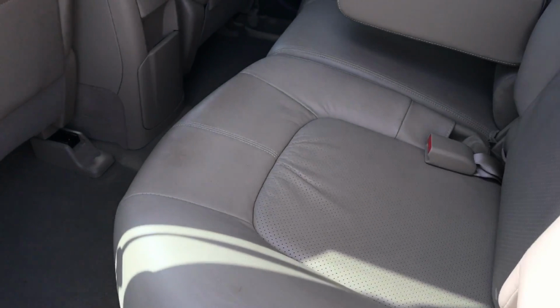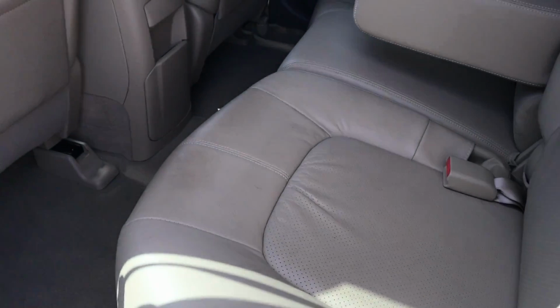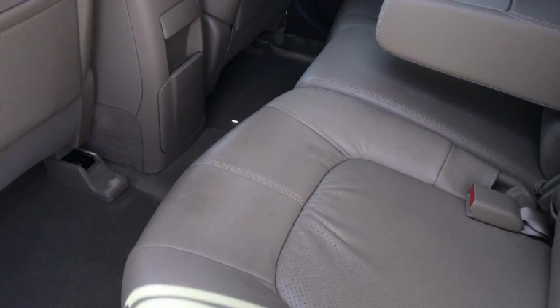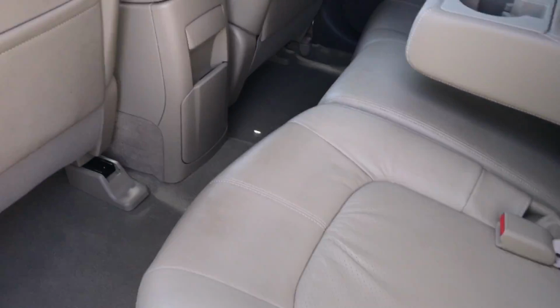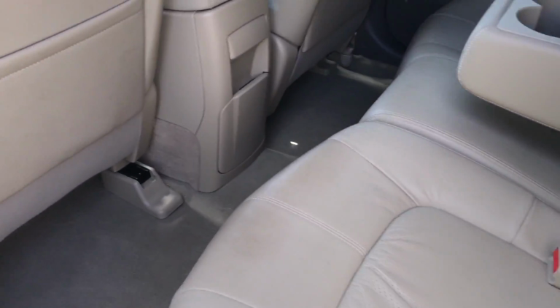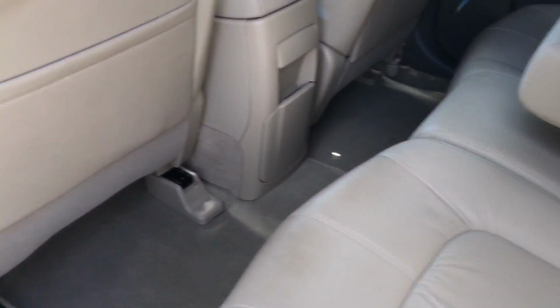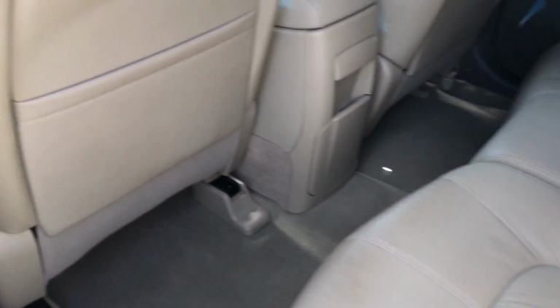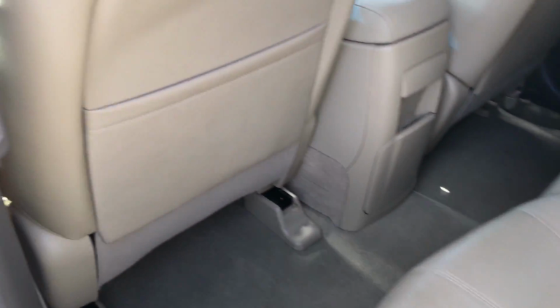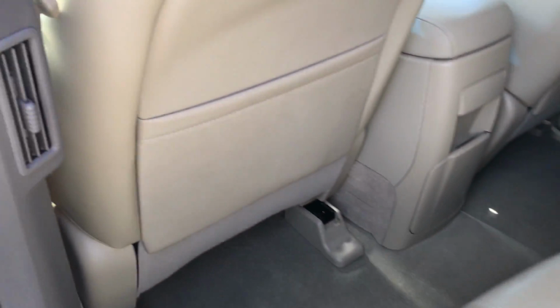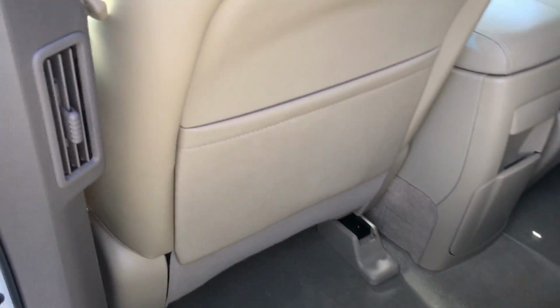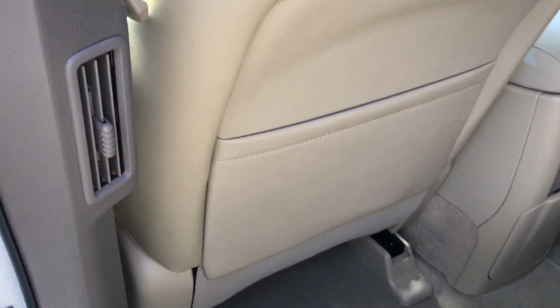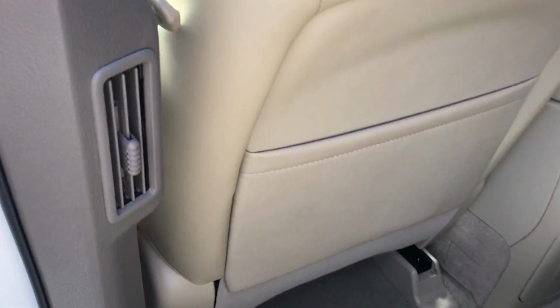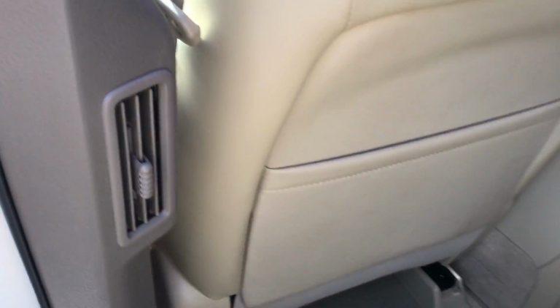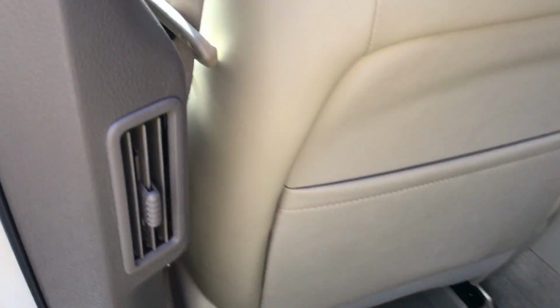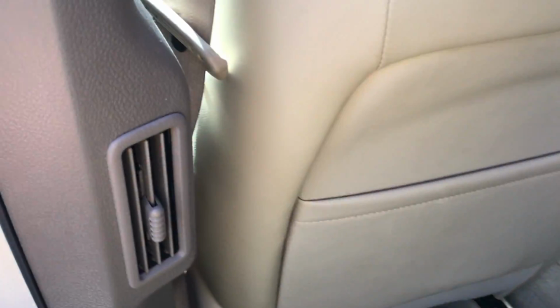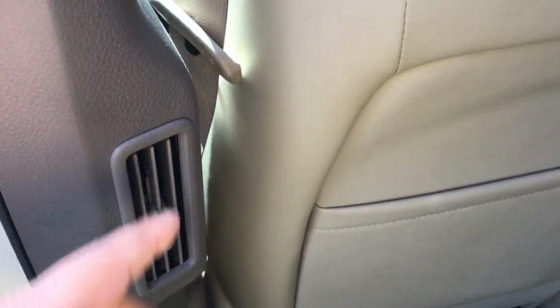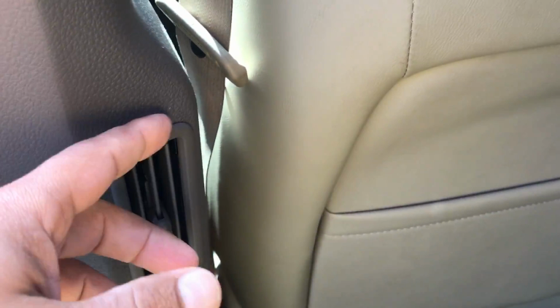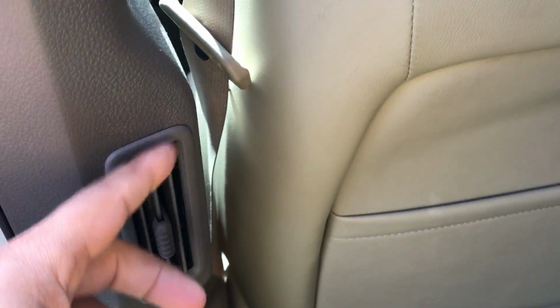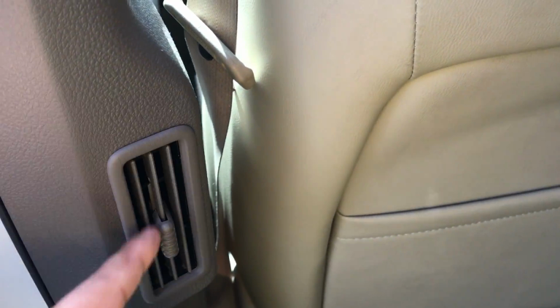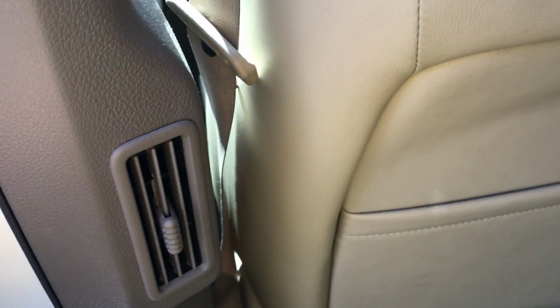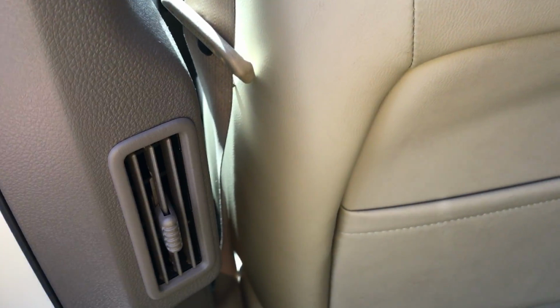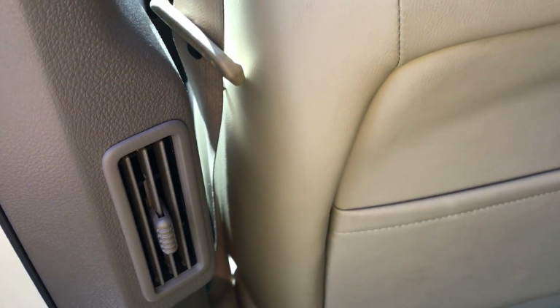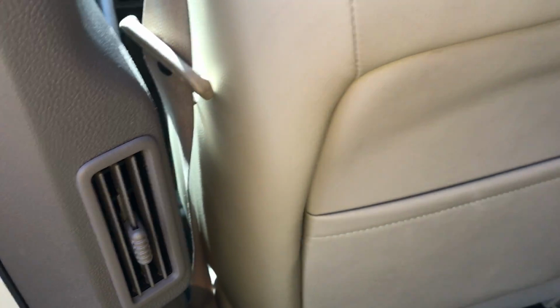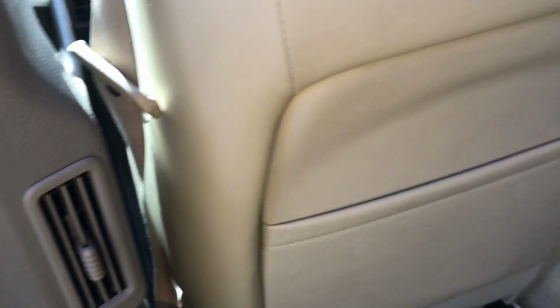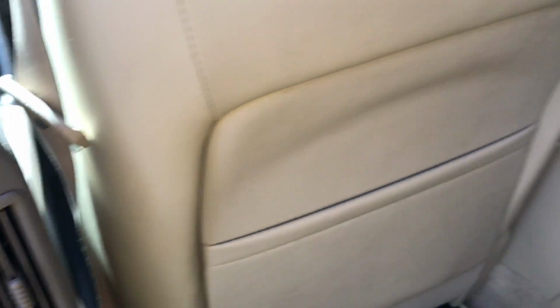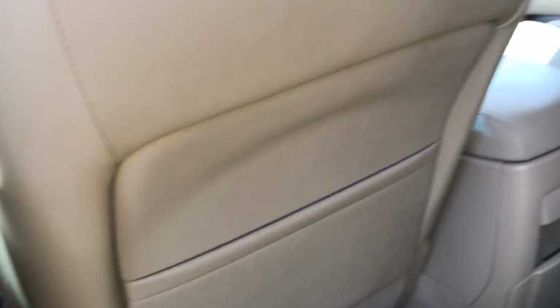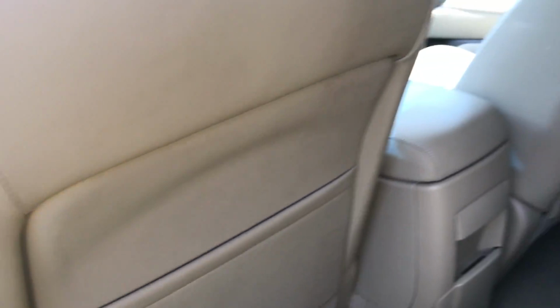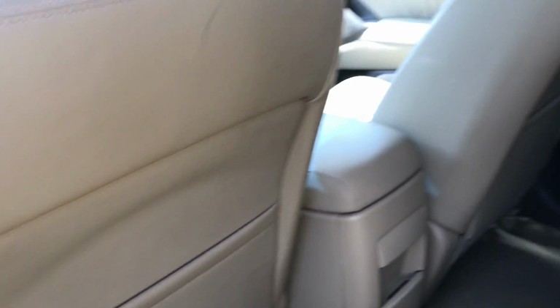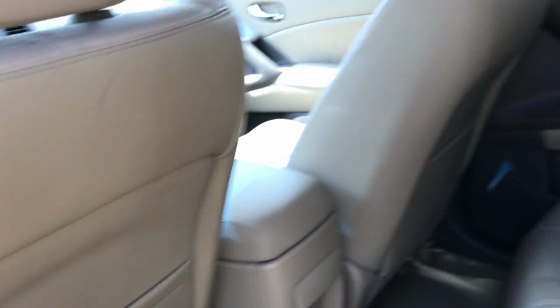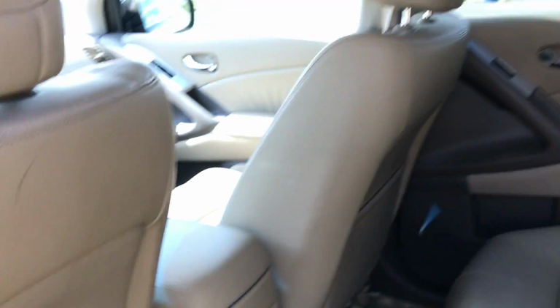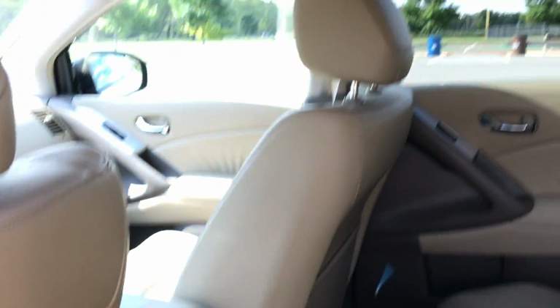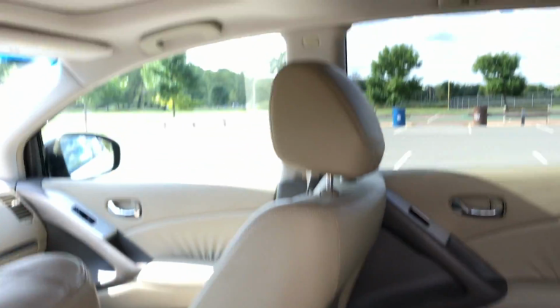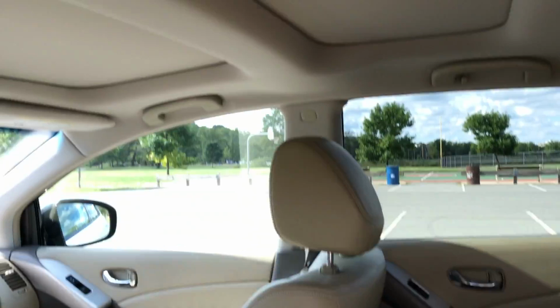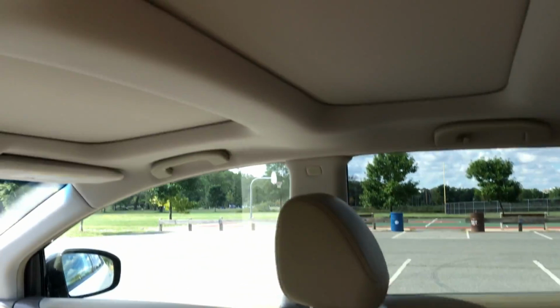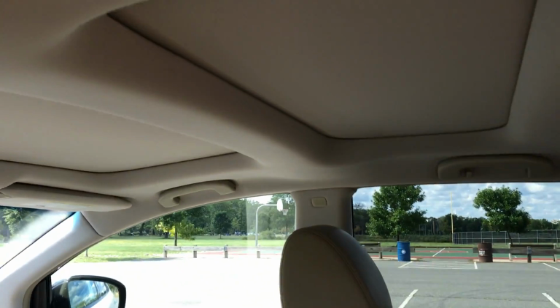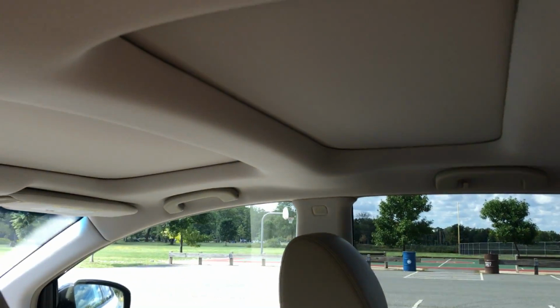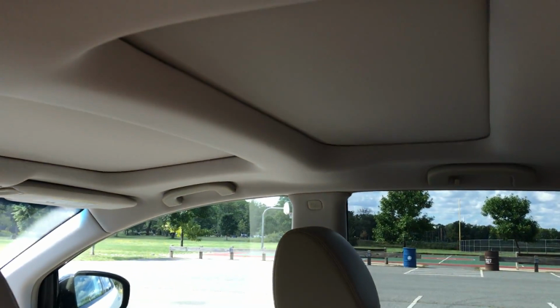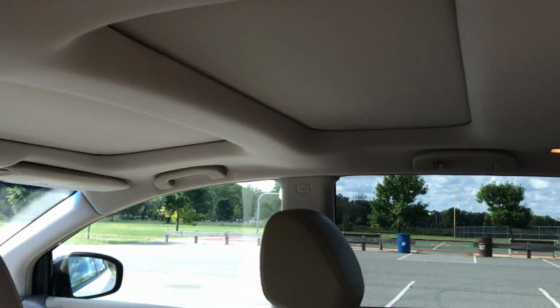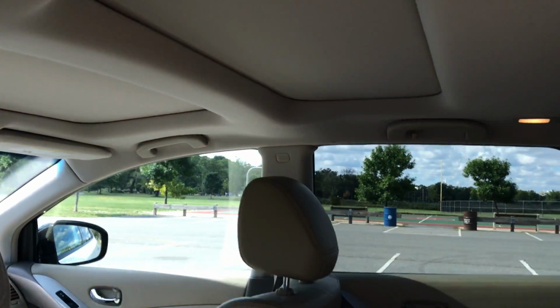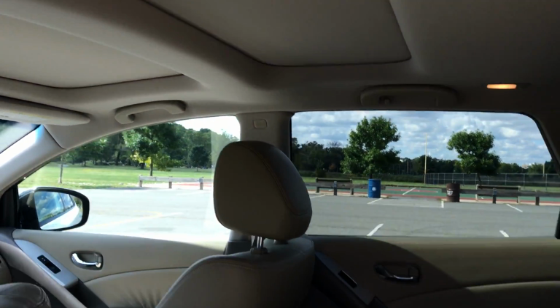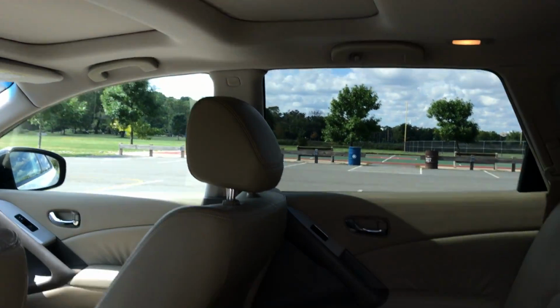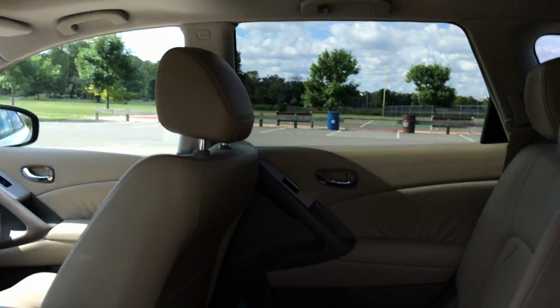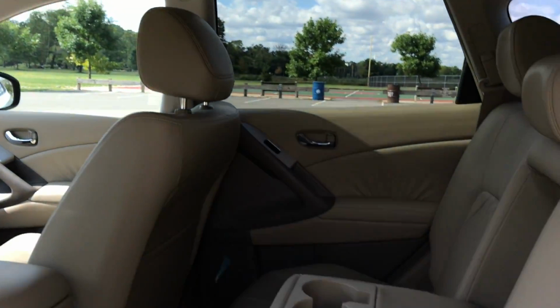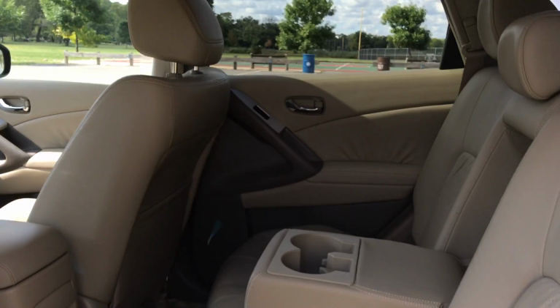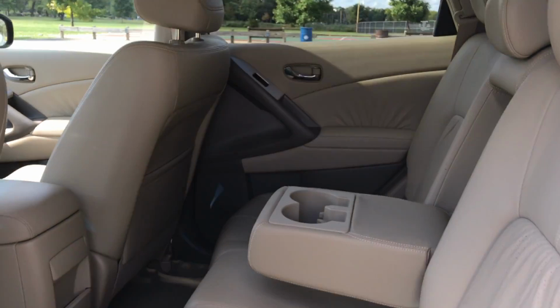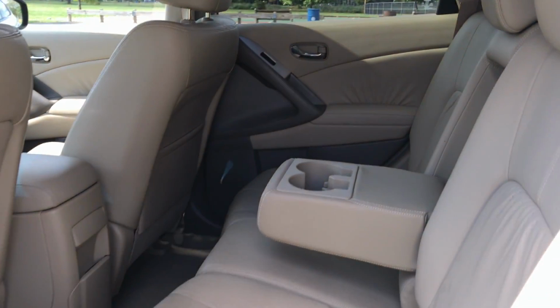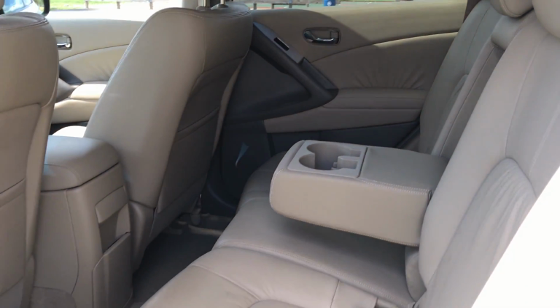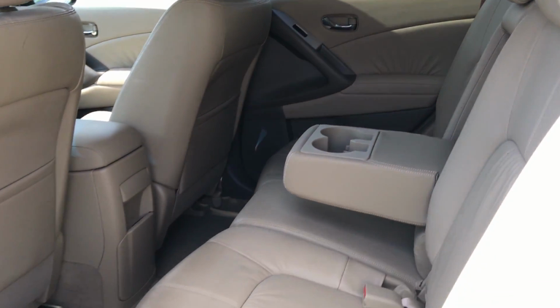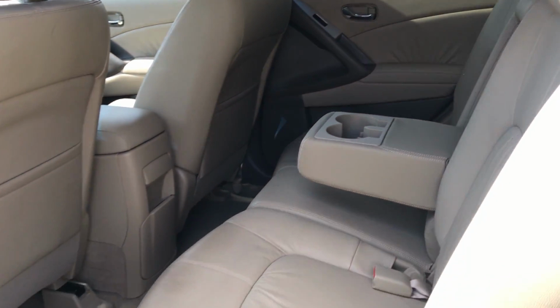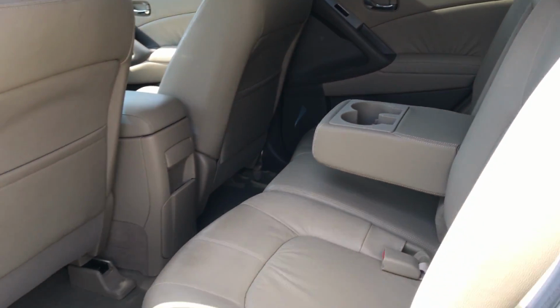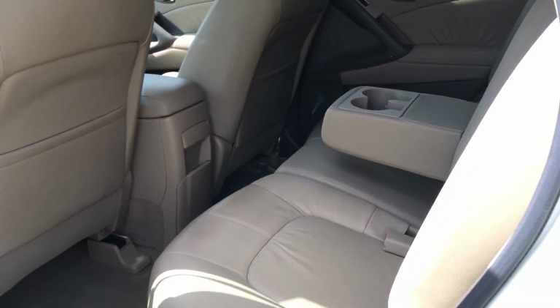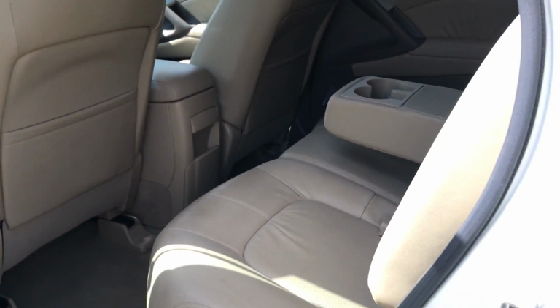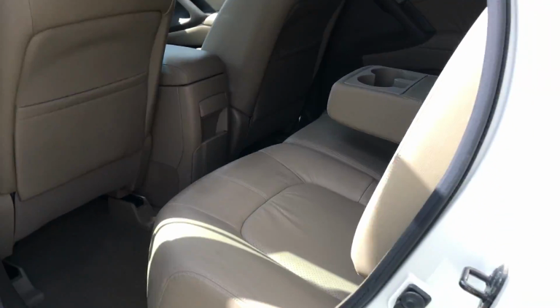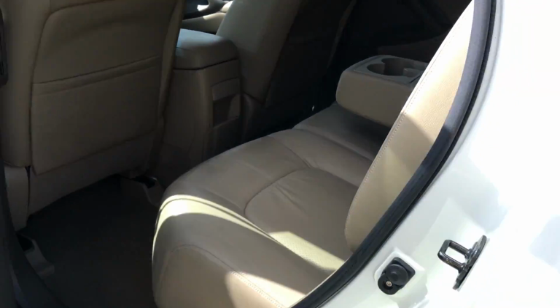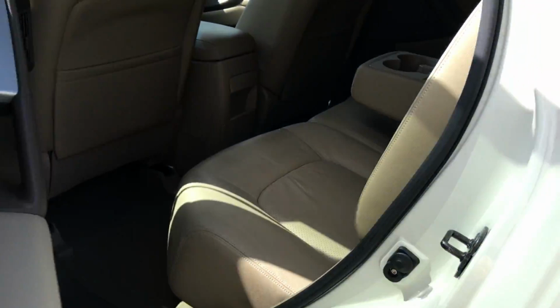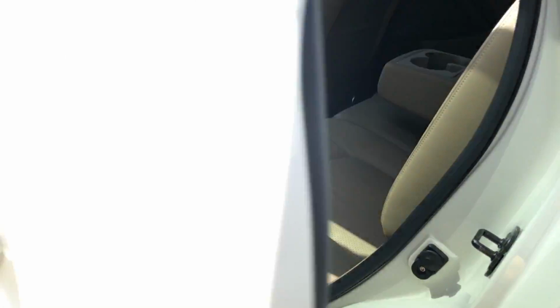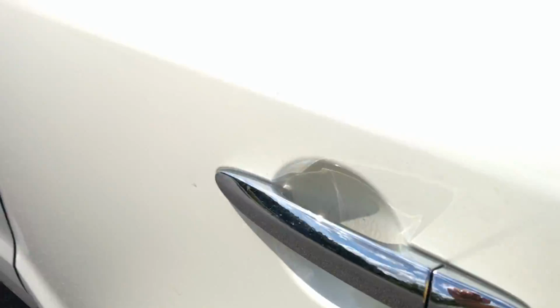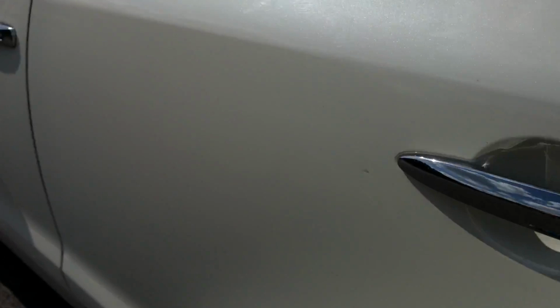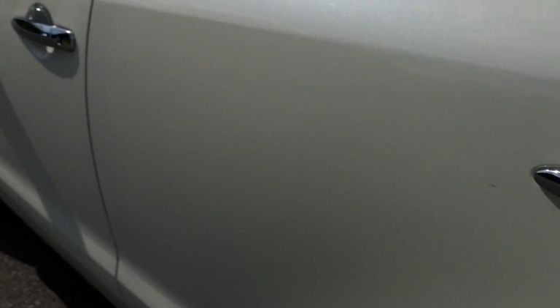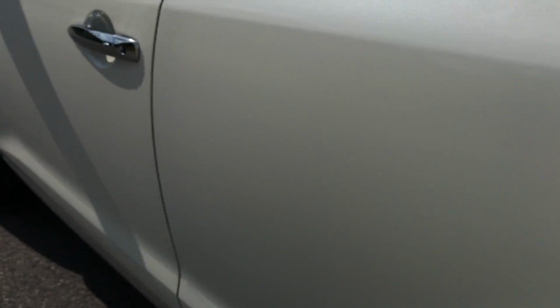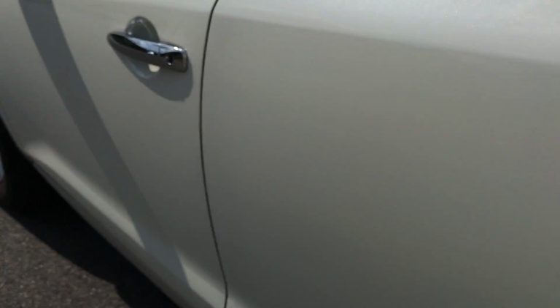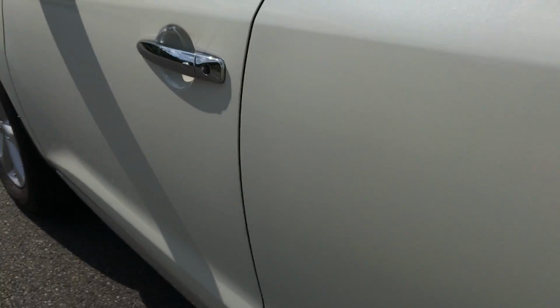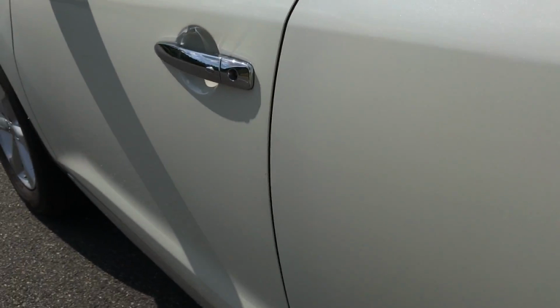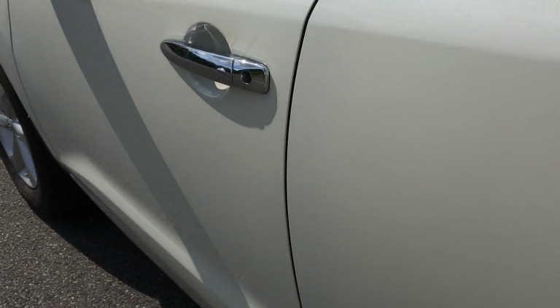Leather interior, as I mentioned, and you do have rear air vents over here. I'm going to show you how that panoramic roof and all that works in just a moment.